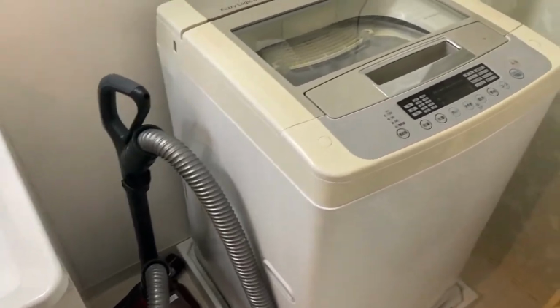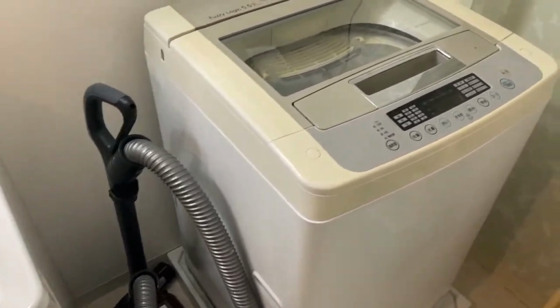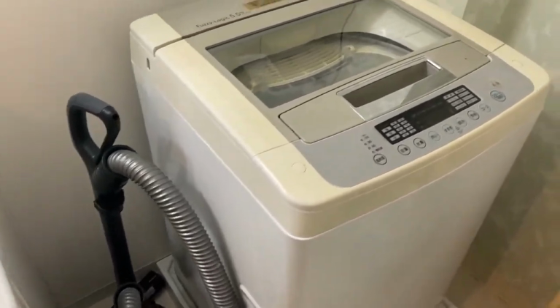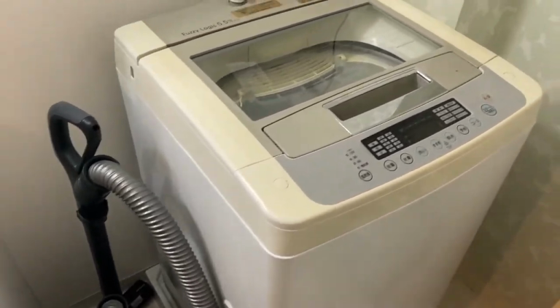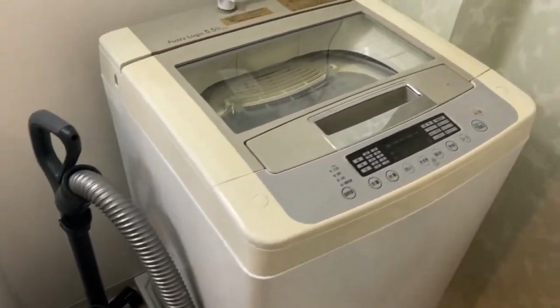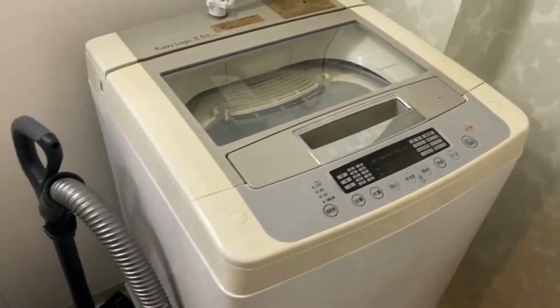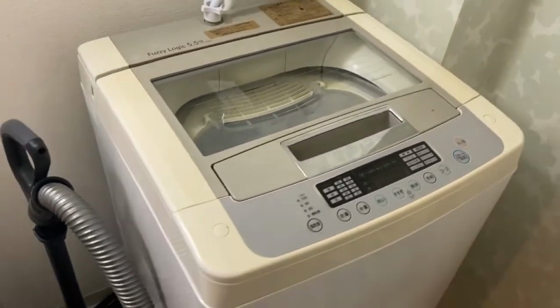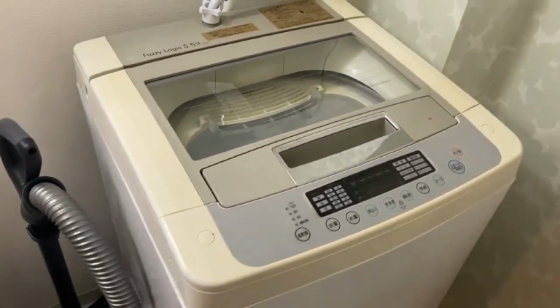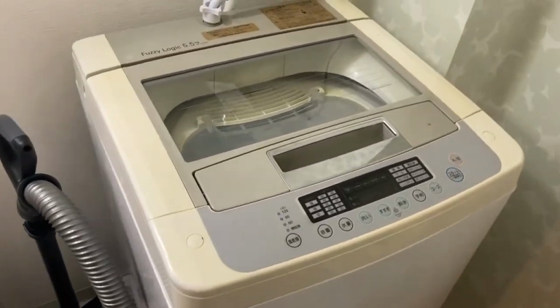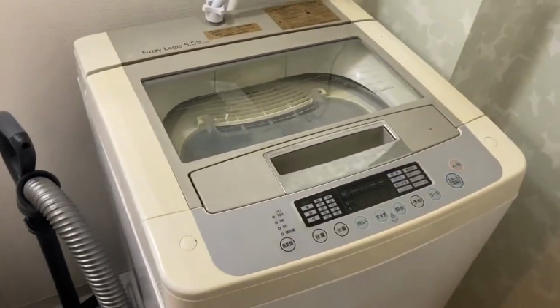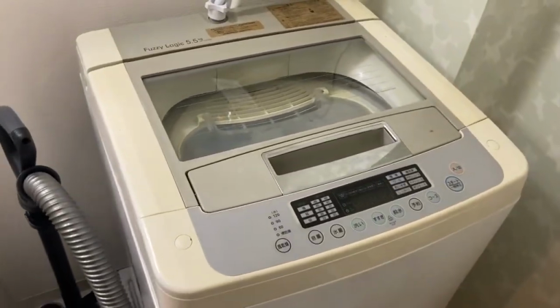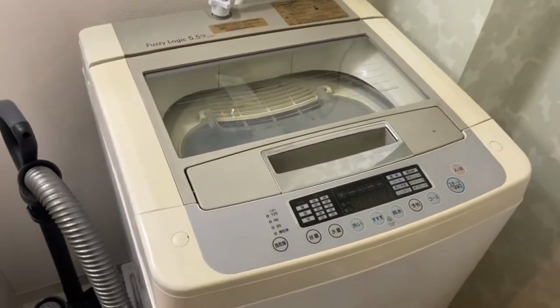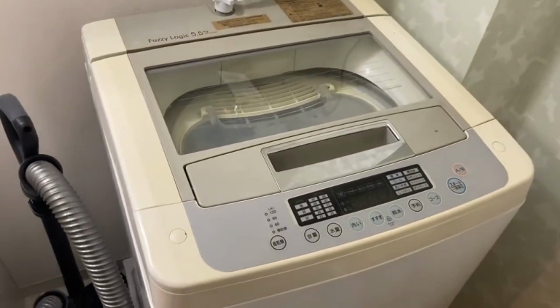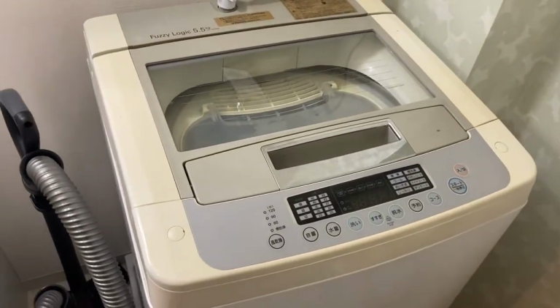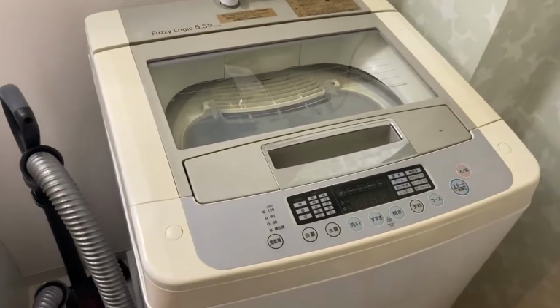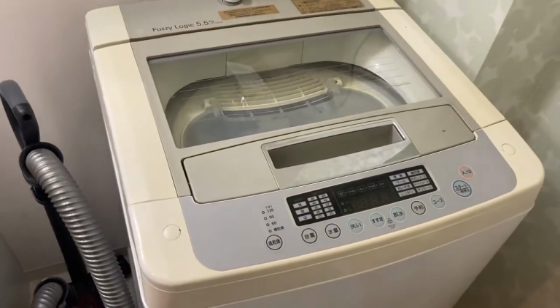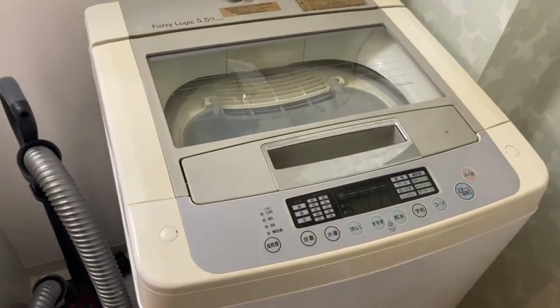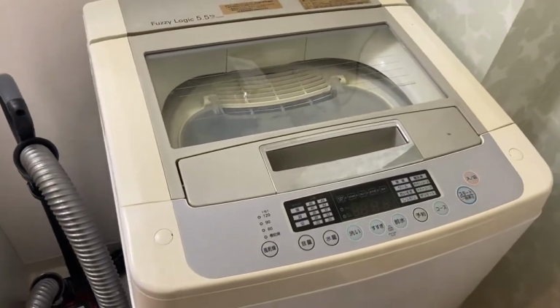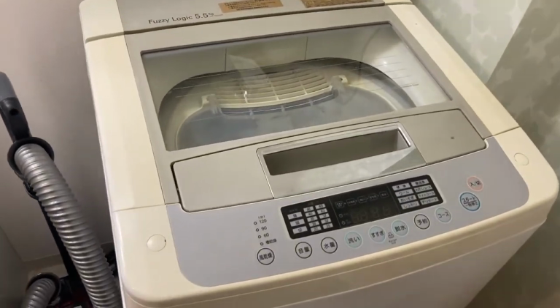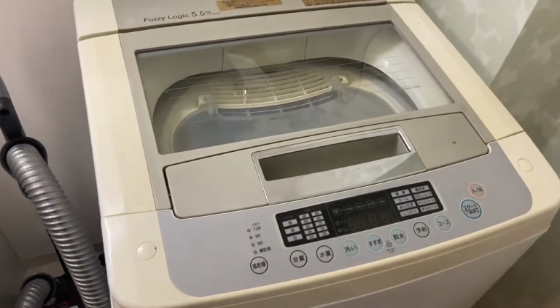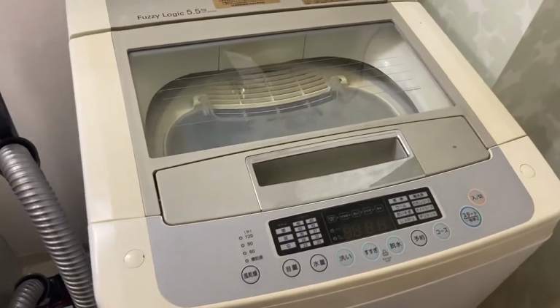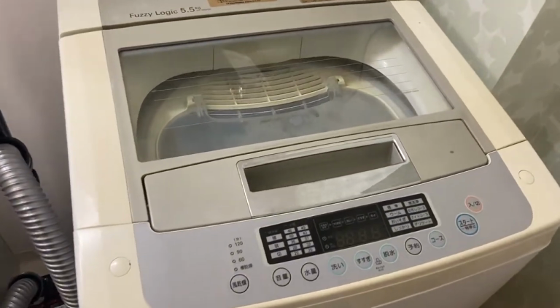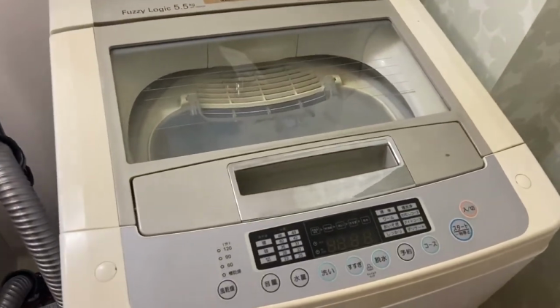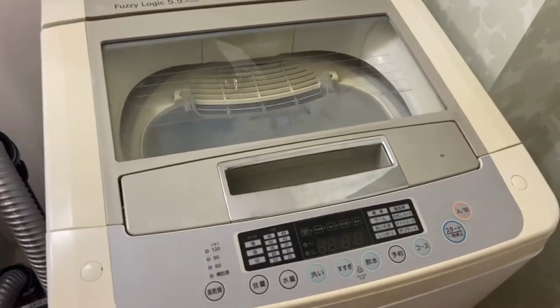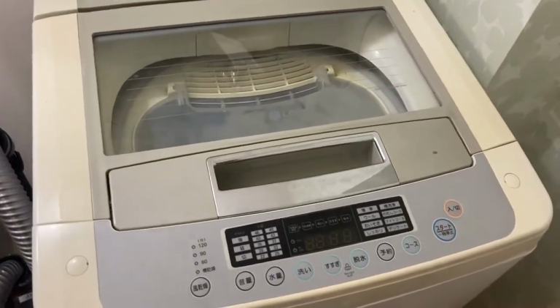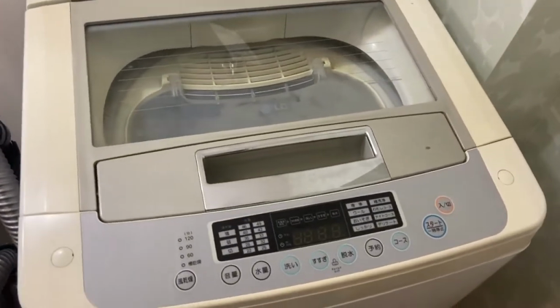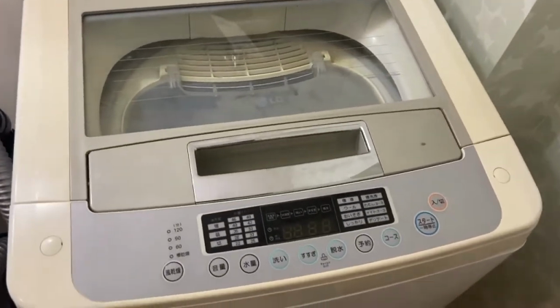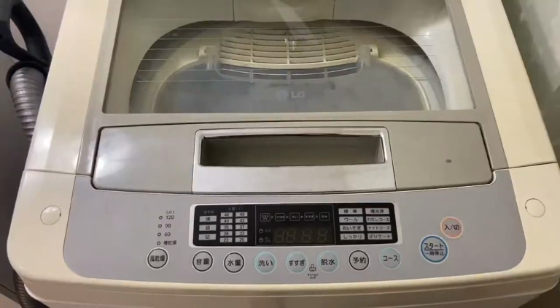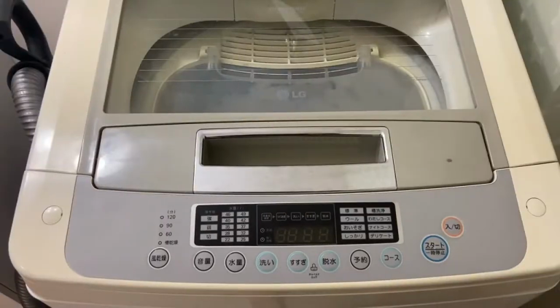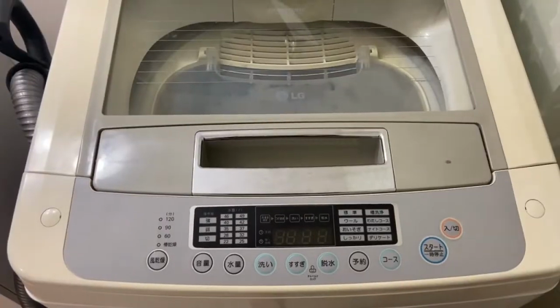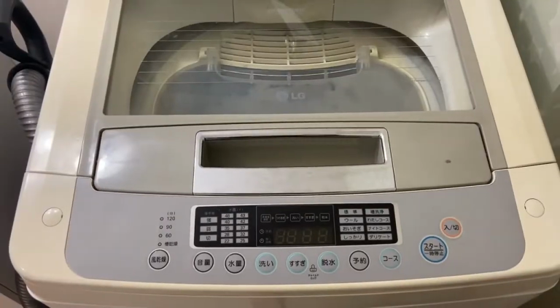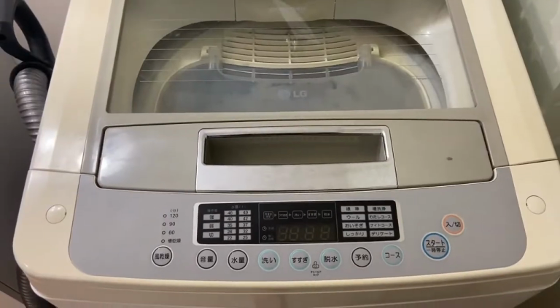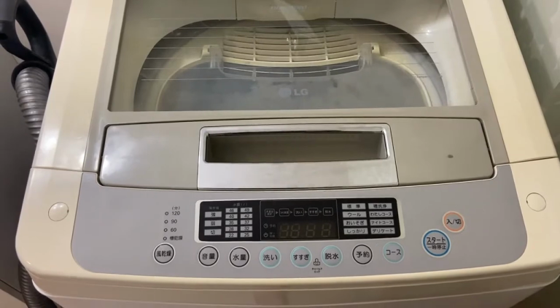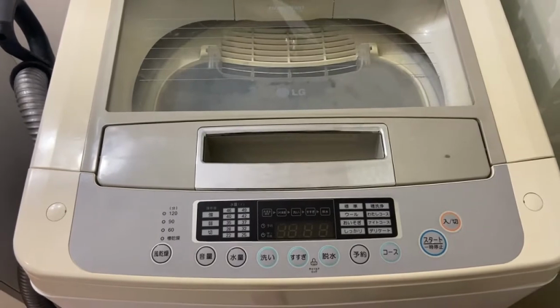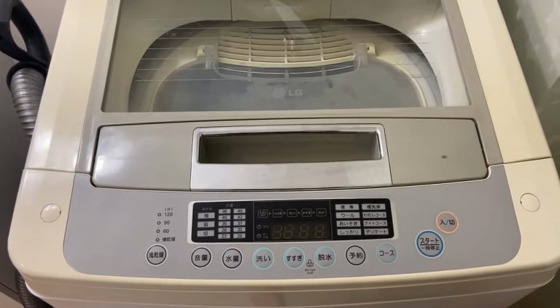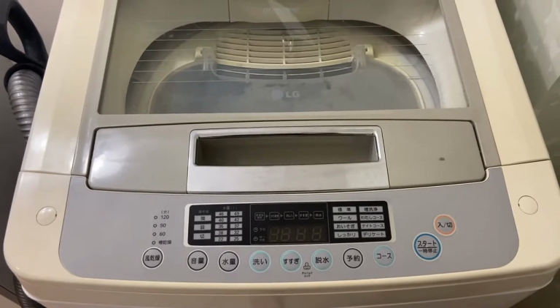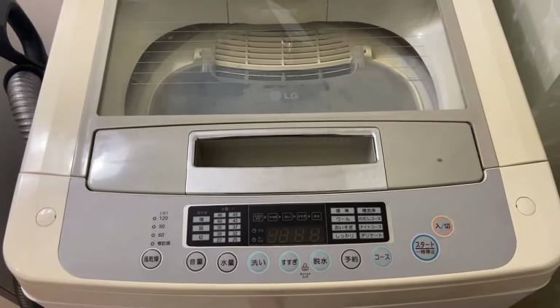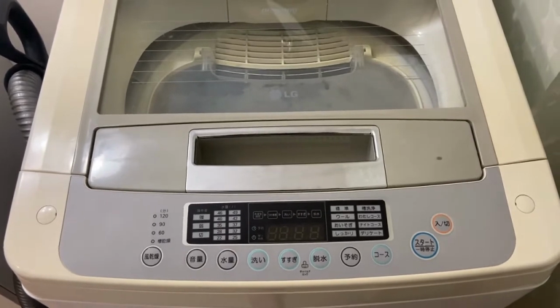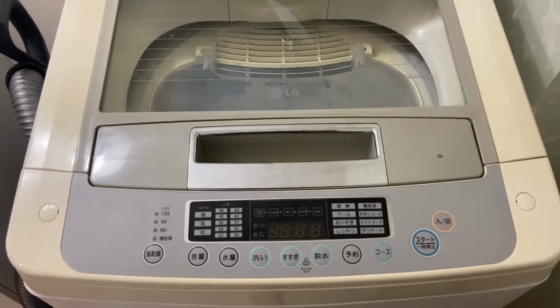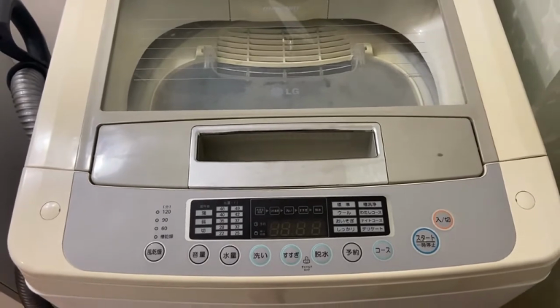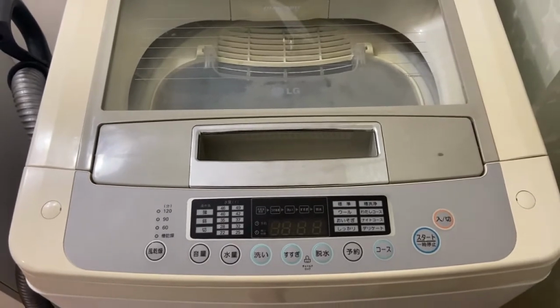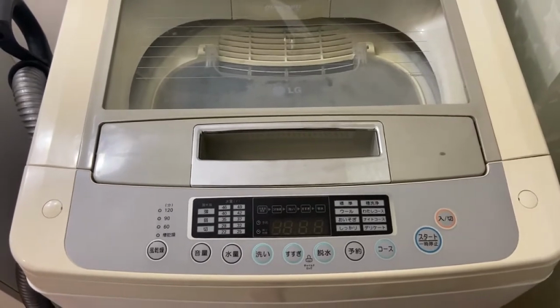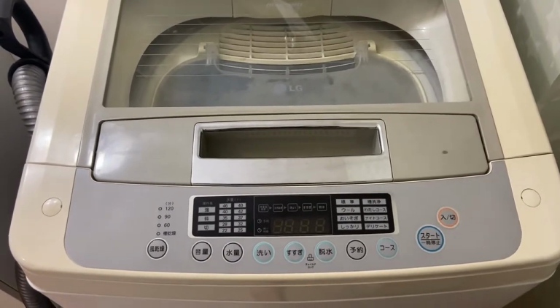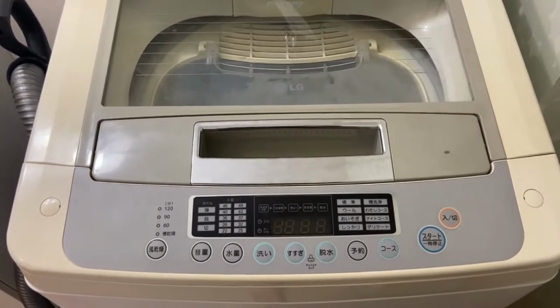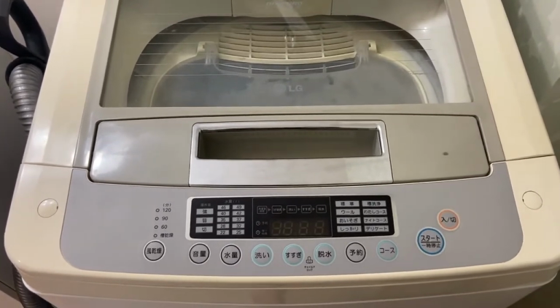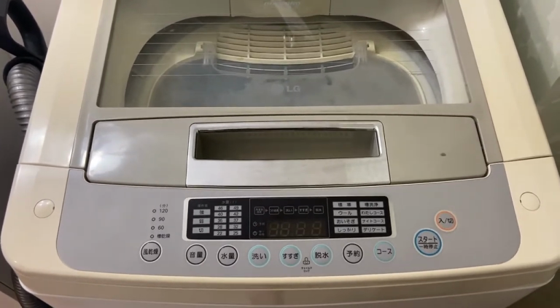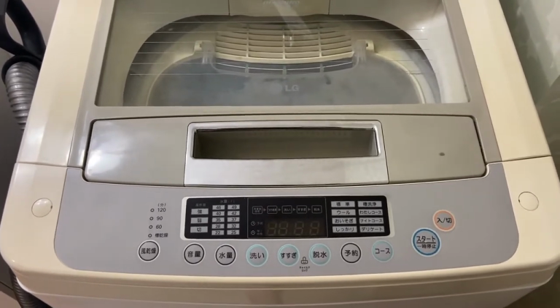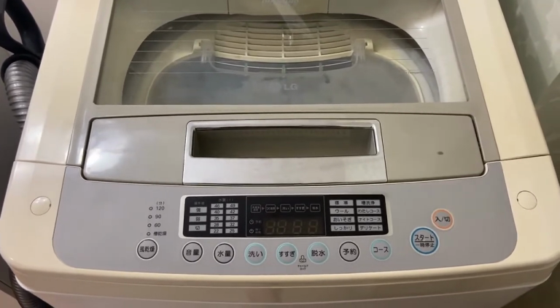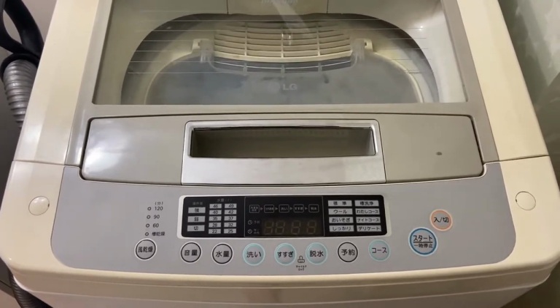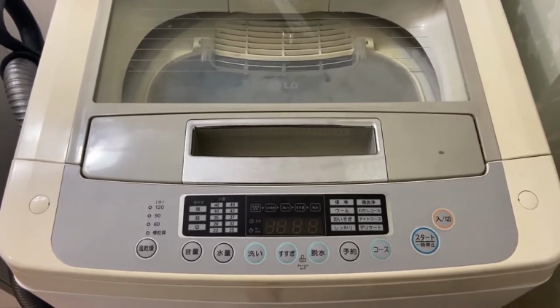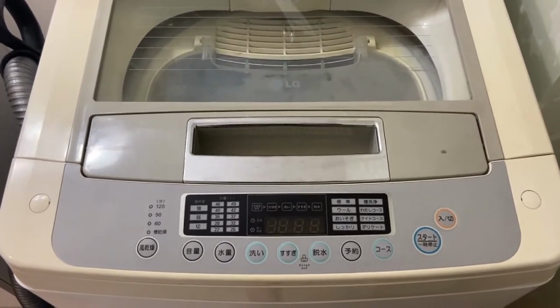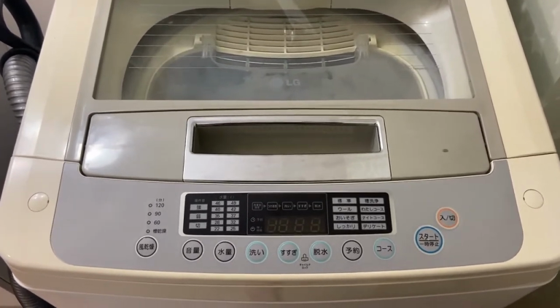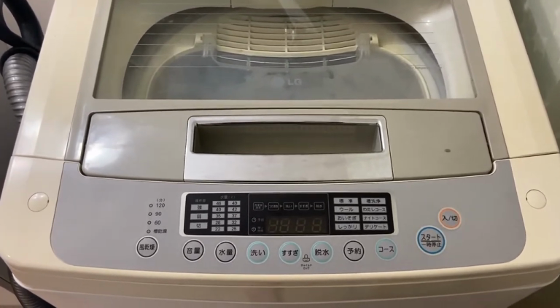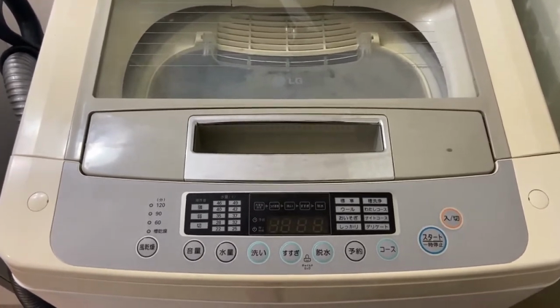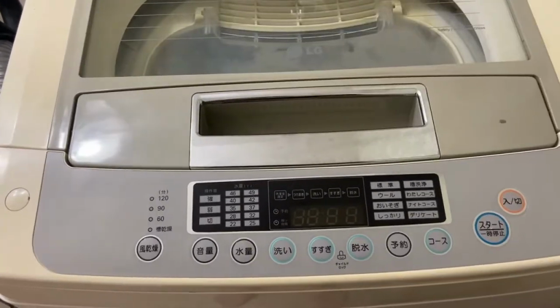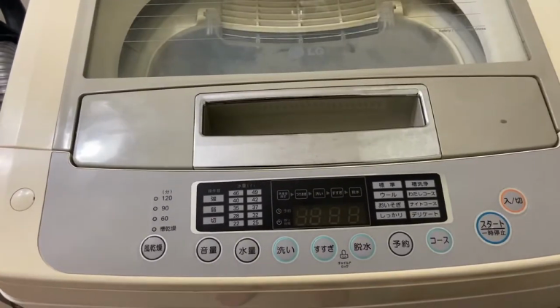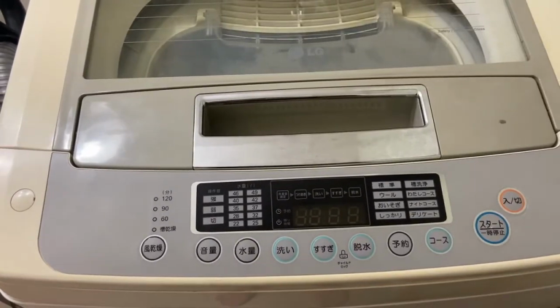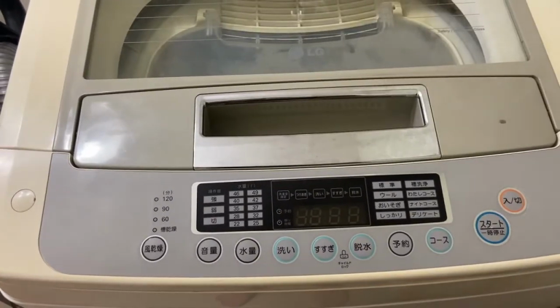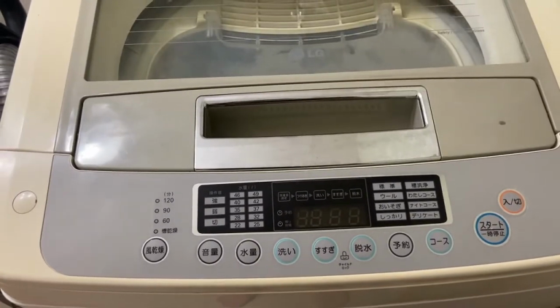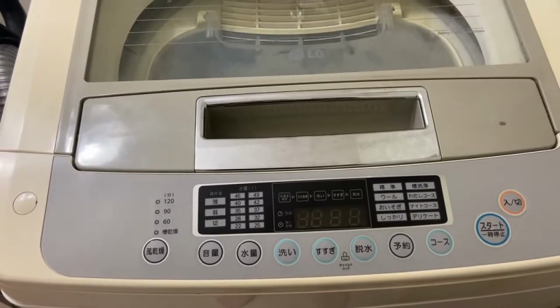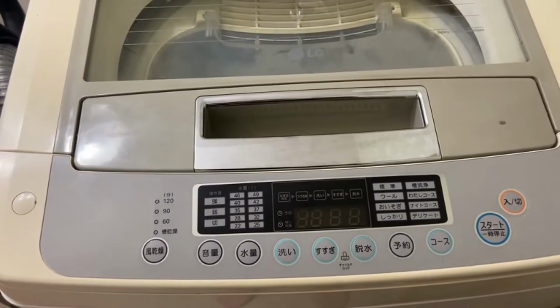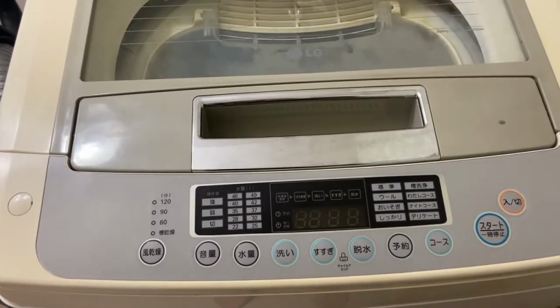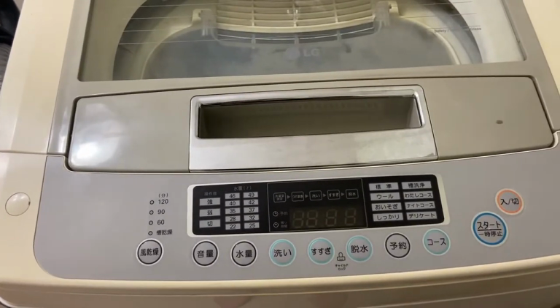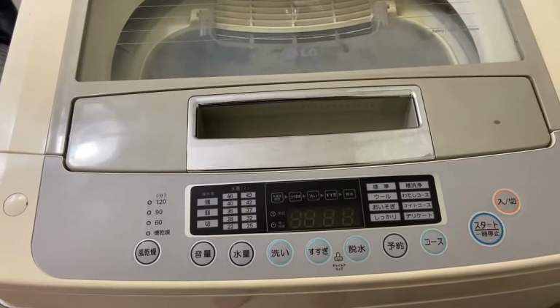Beside the sink there's a vacuum cleaner that also came with the apartment, and then we have the washing machine — not a washer-dryer, it only washes.